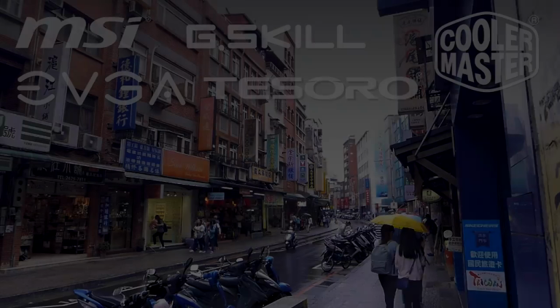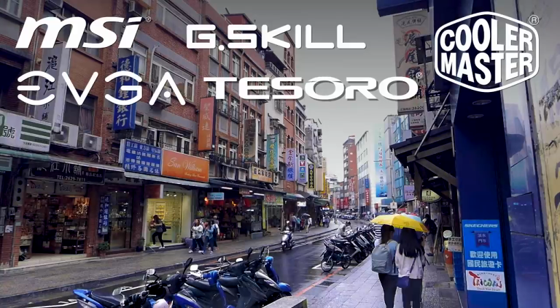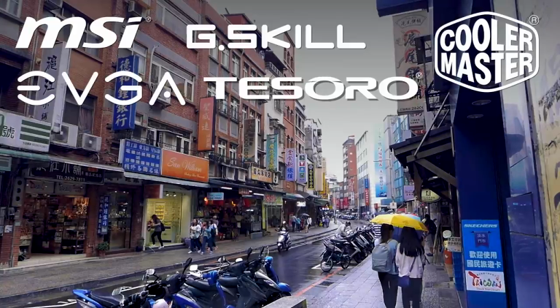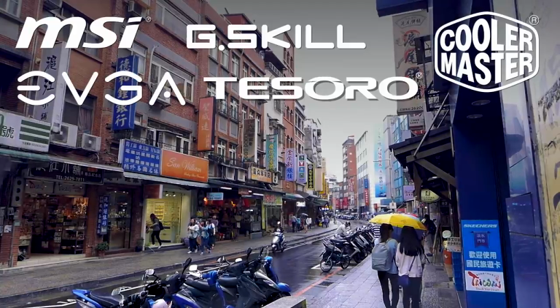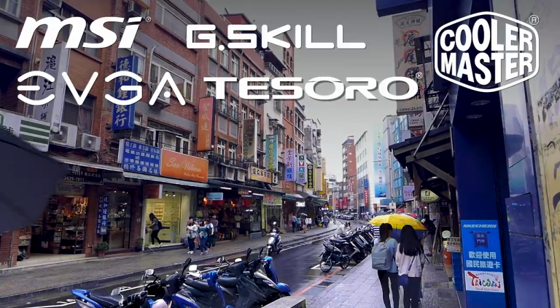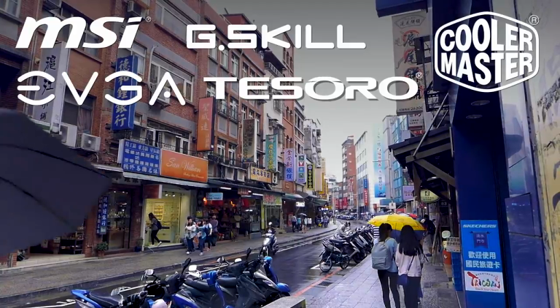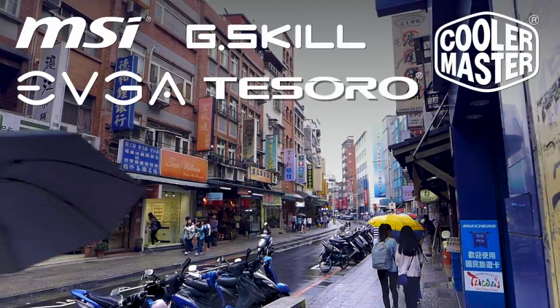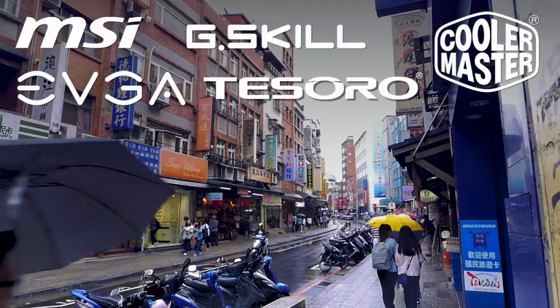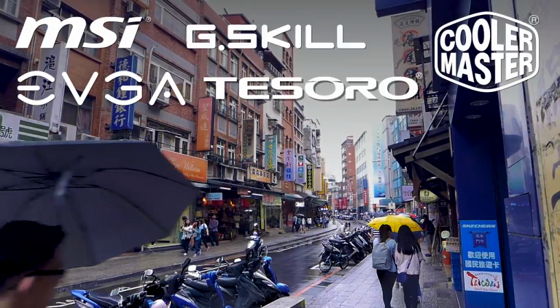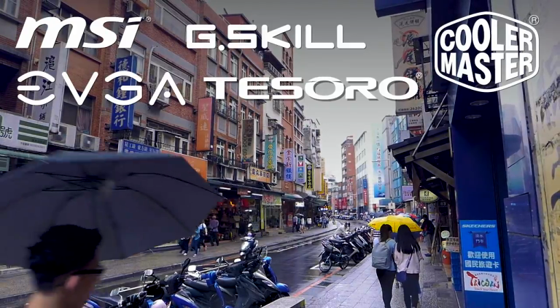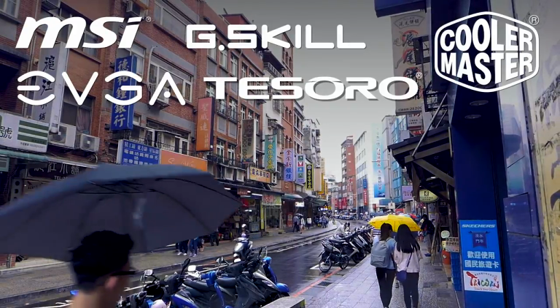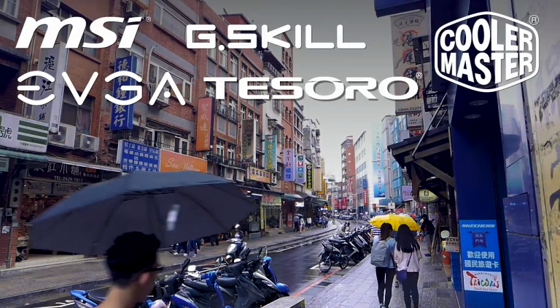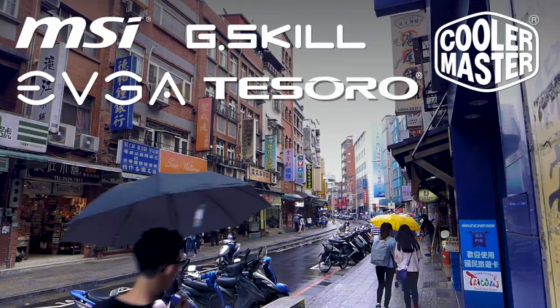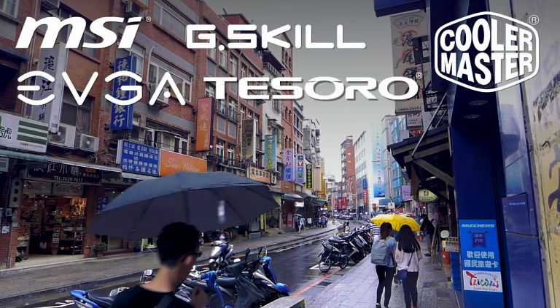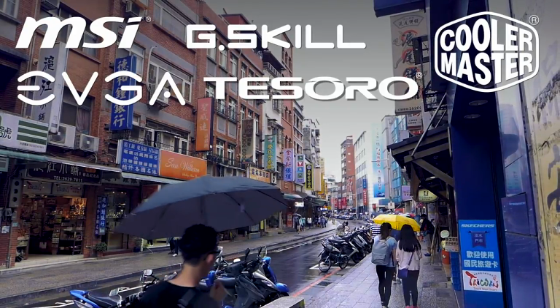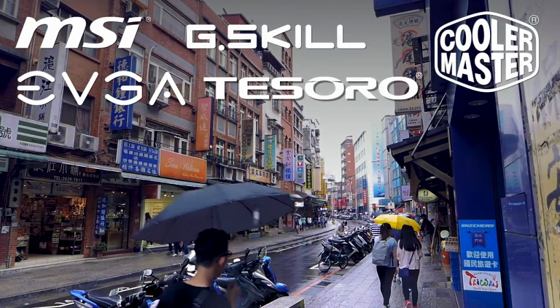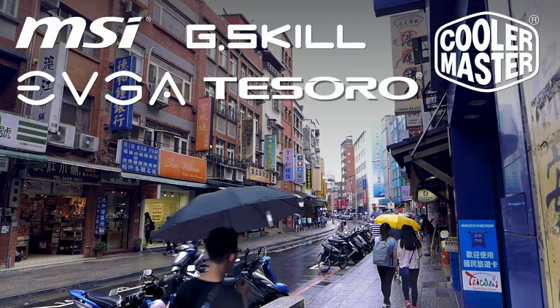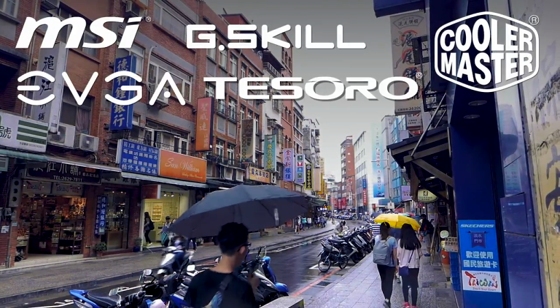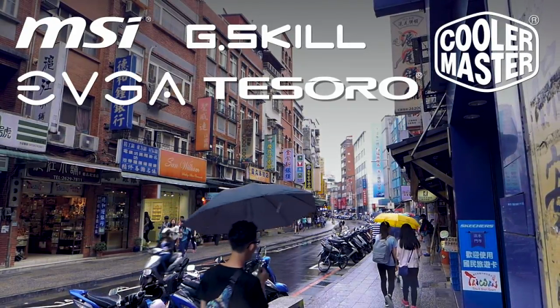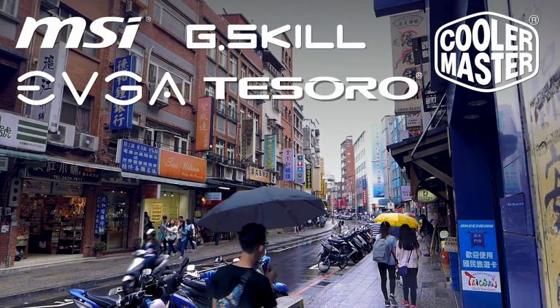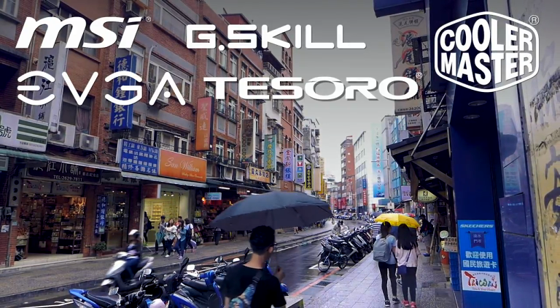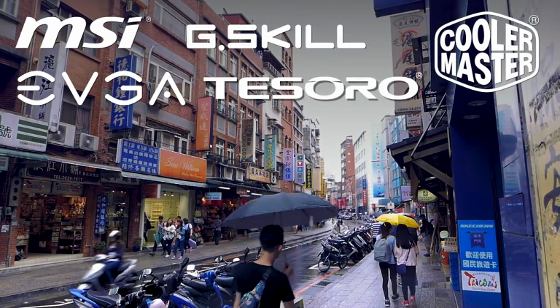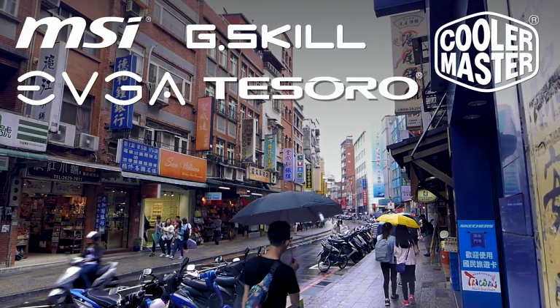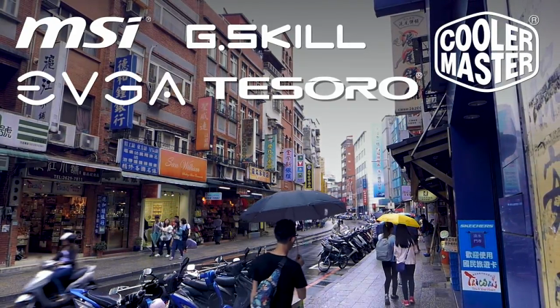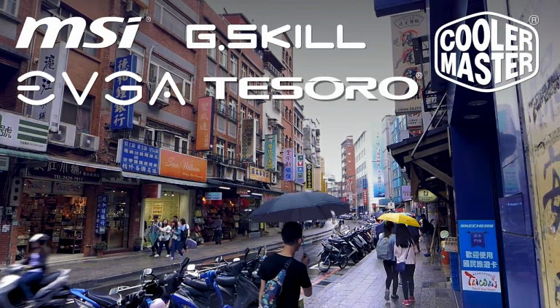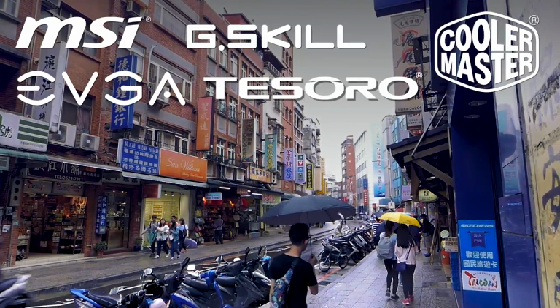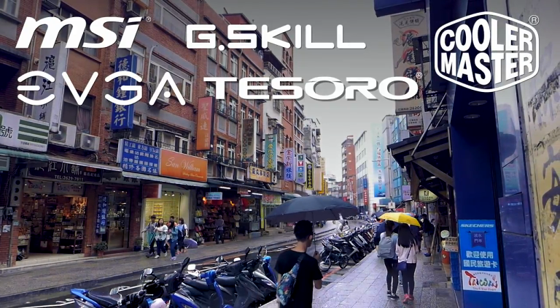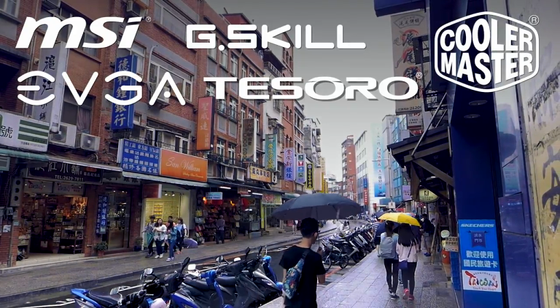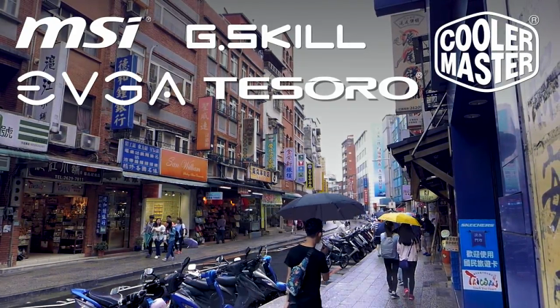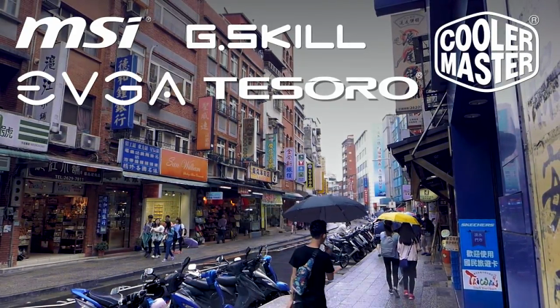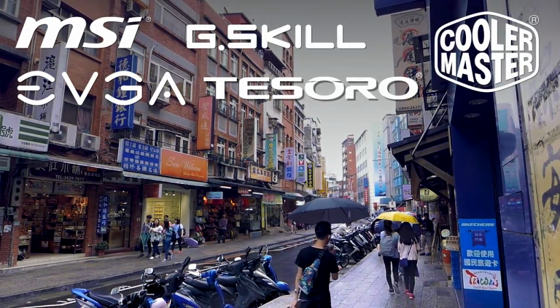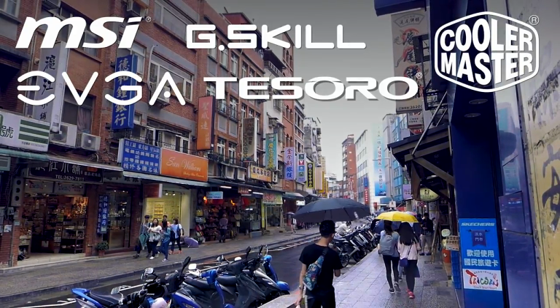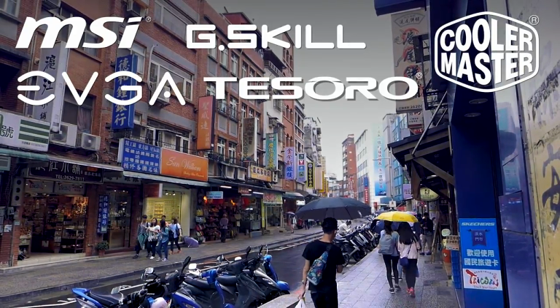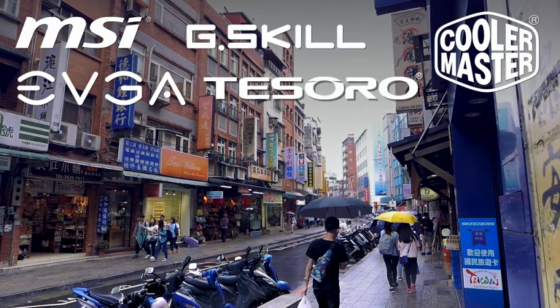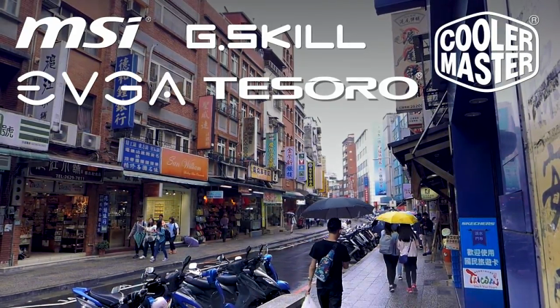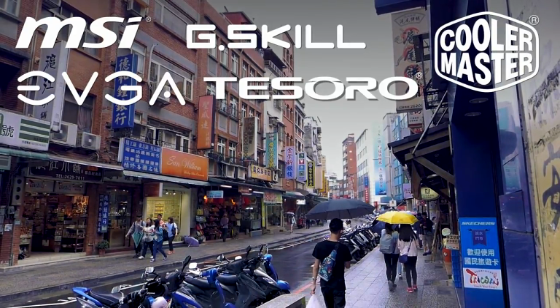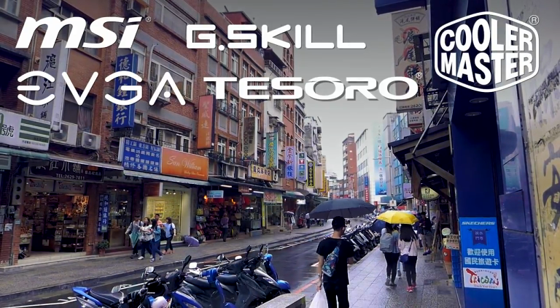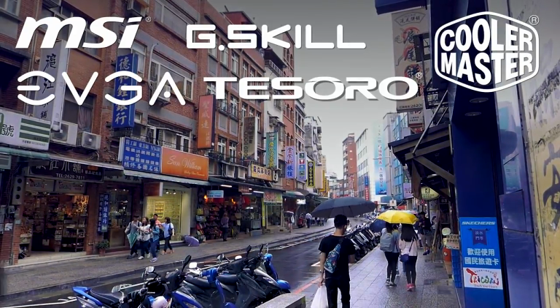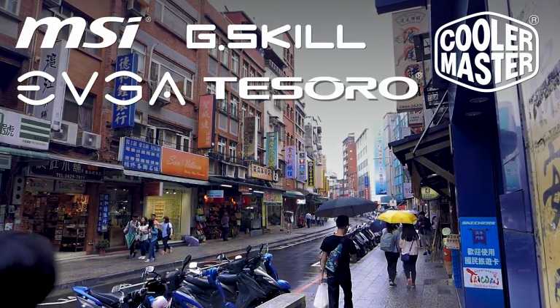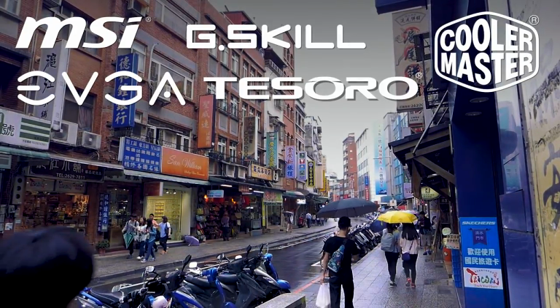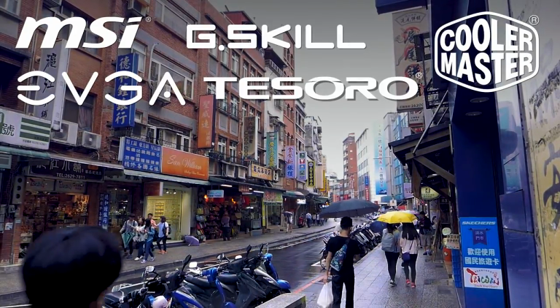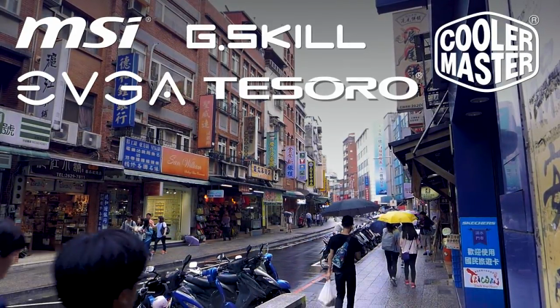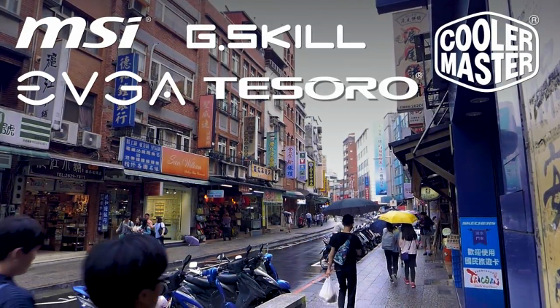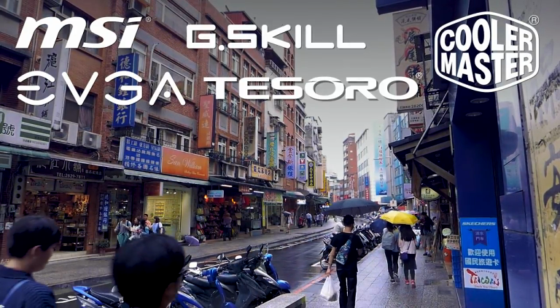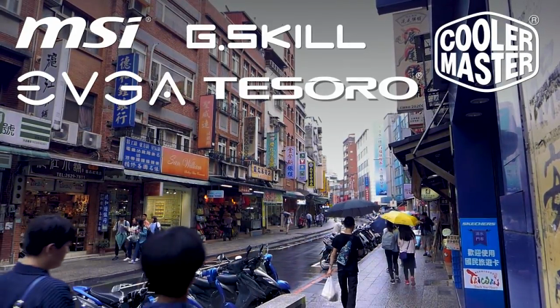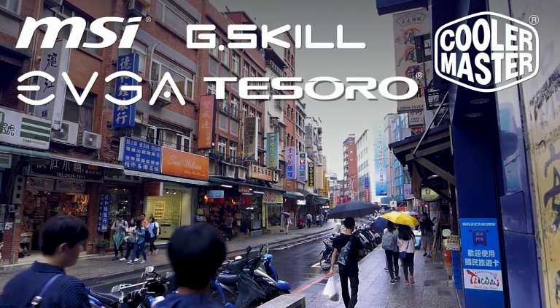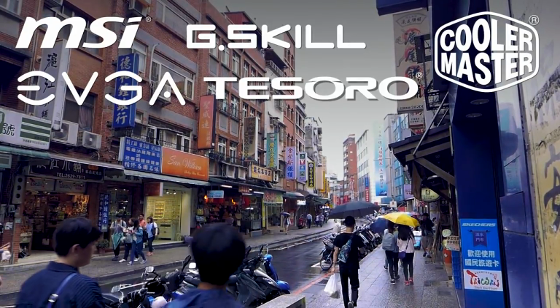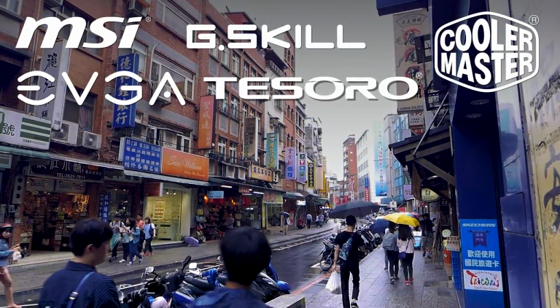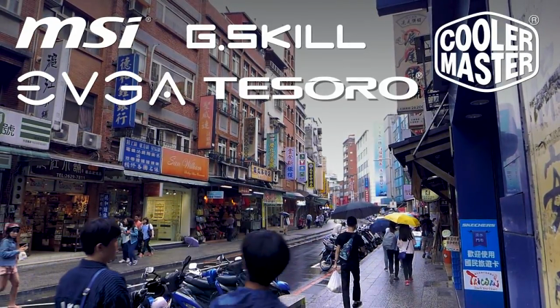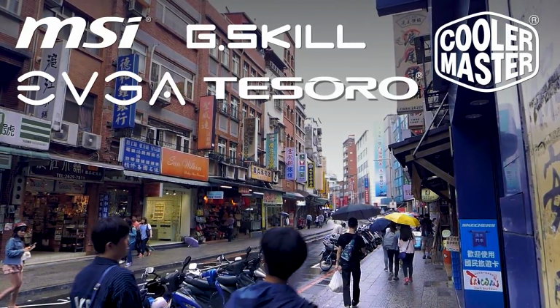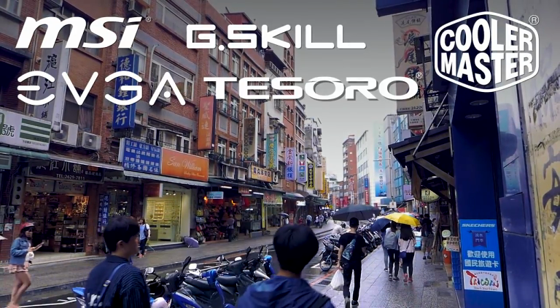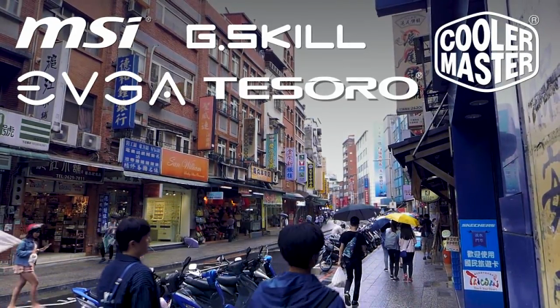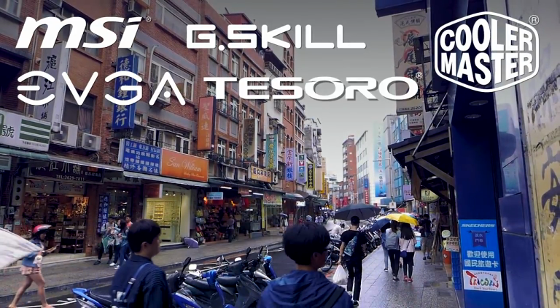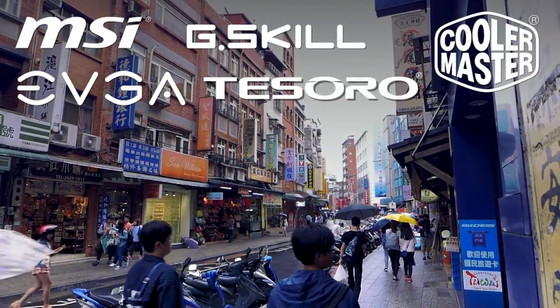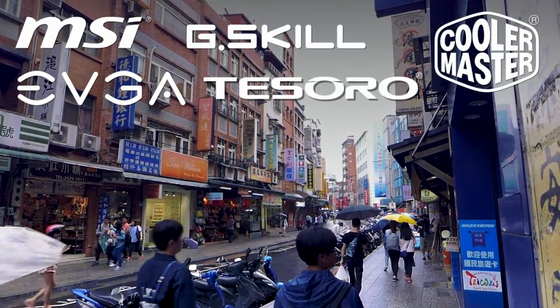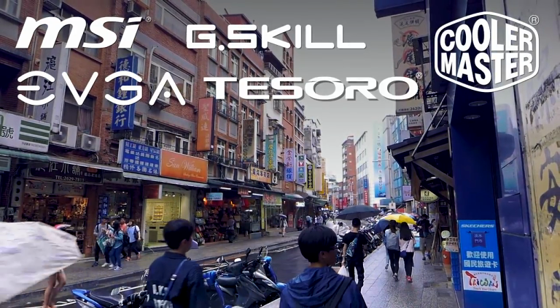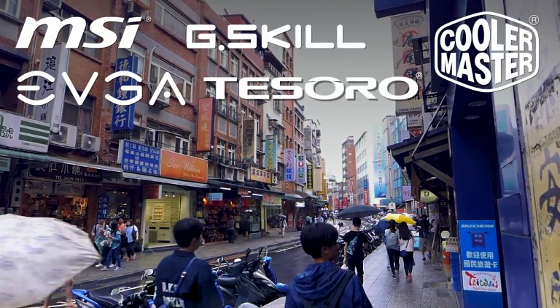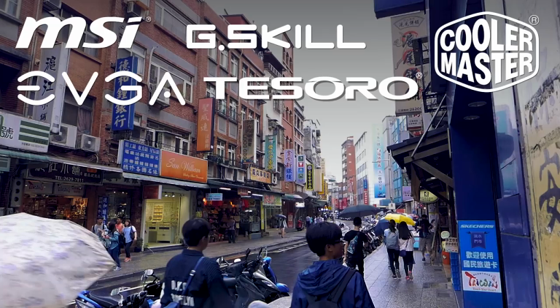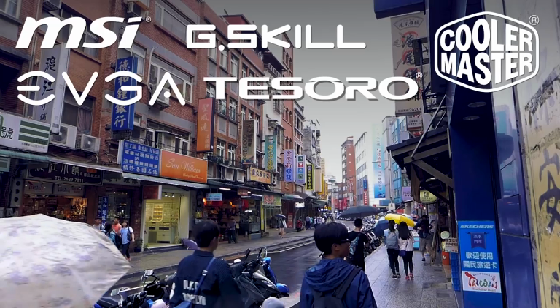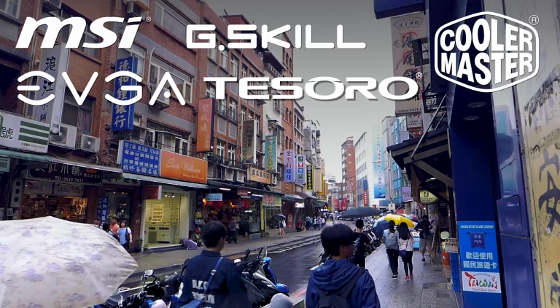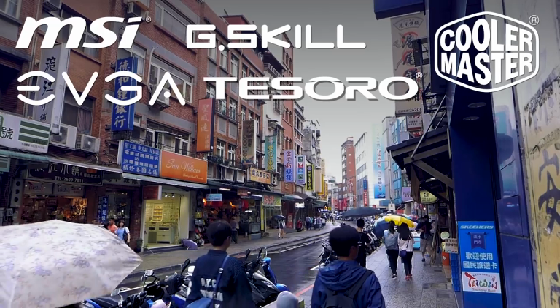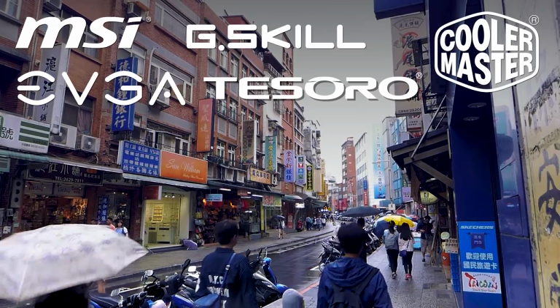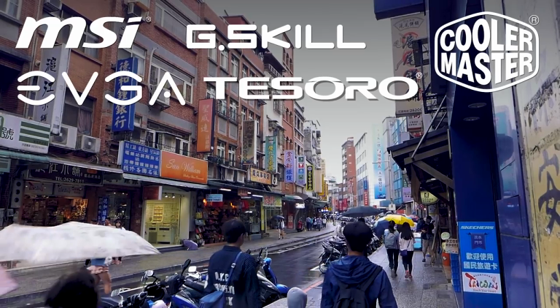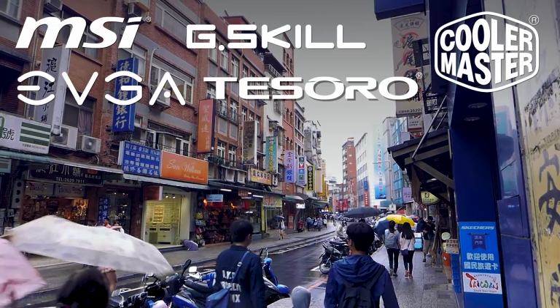My coverage of Computex 2017 is brought to you by MSI, EVGA, Tesoro, G-Skill, and Cooler Master.